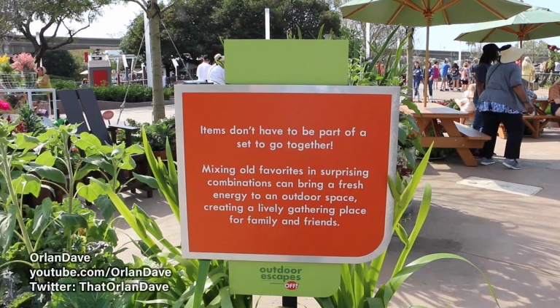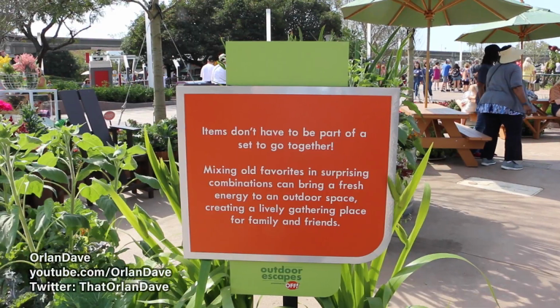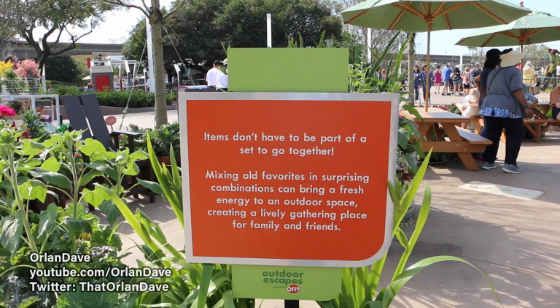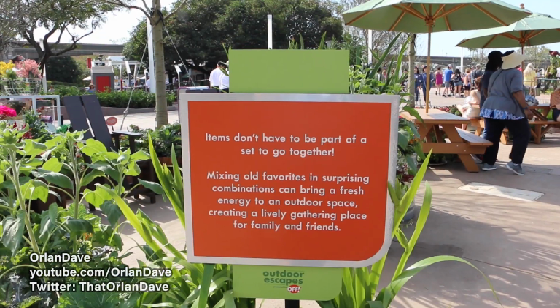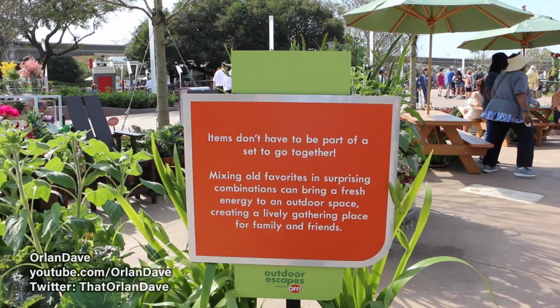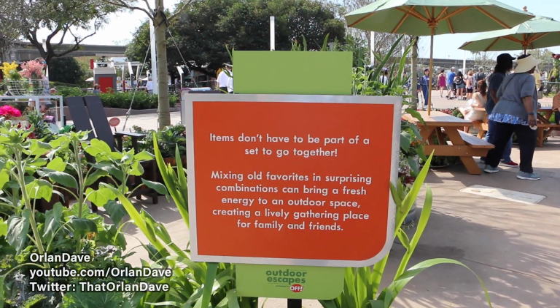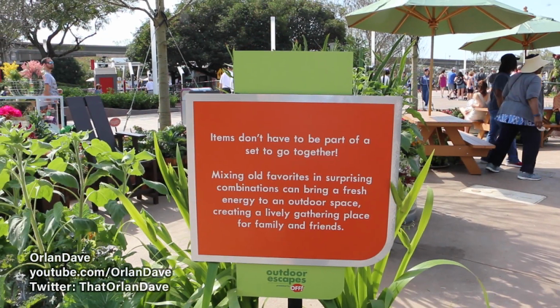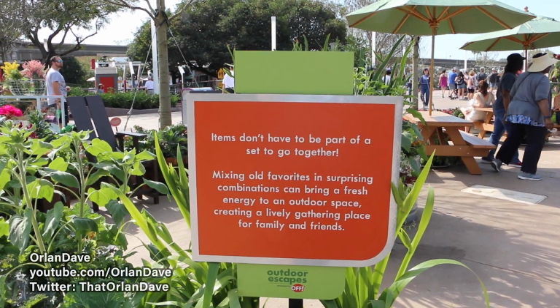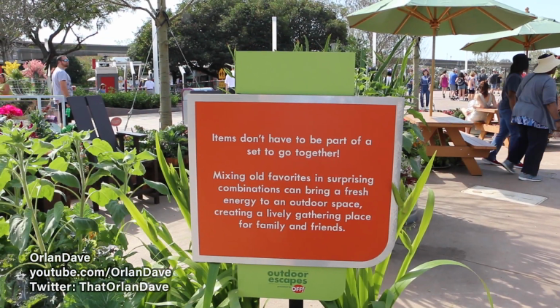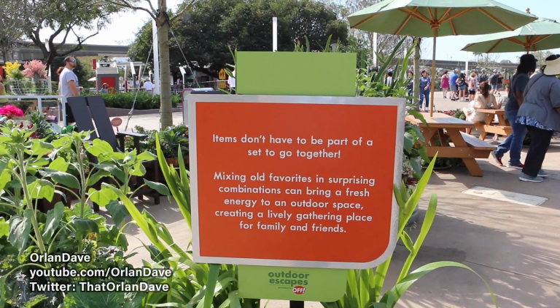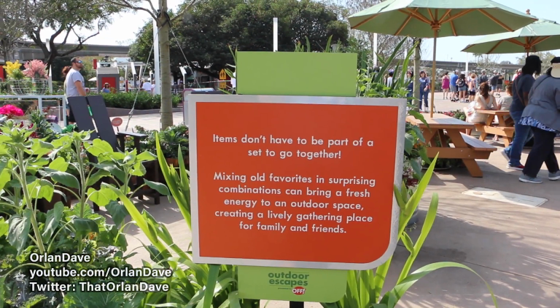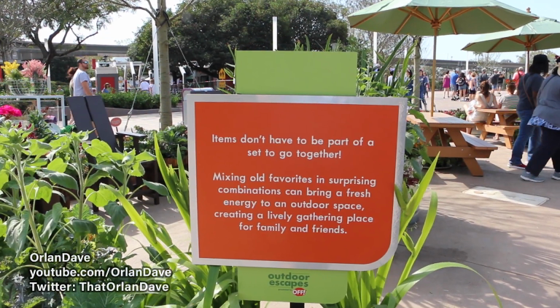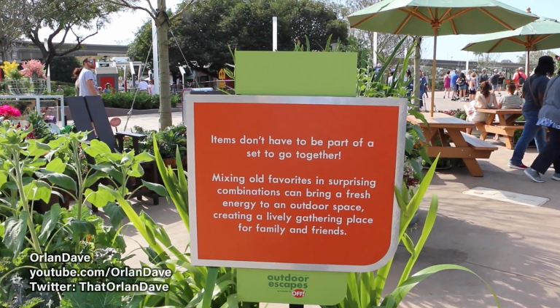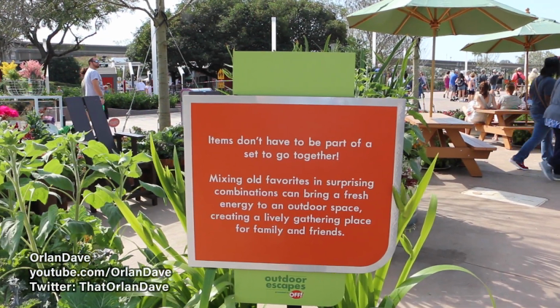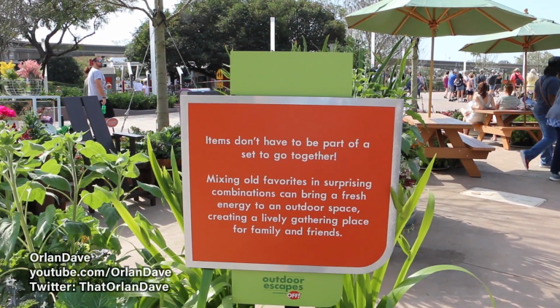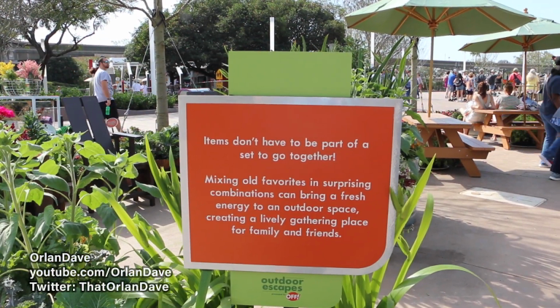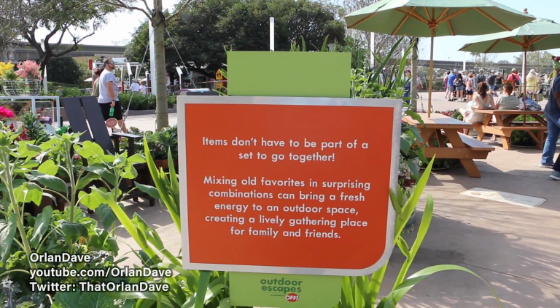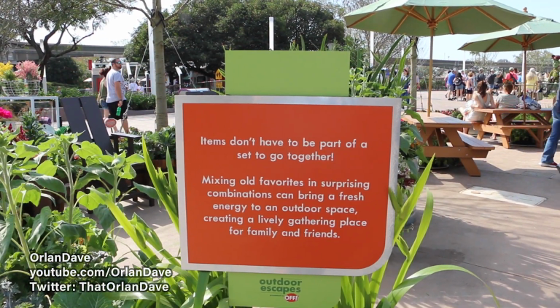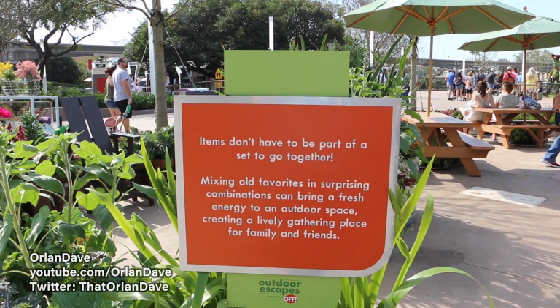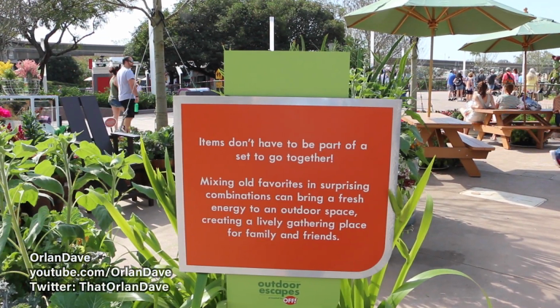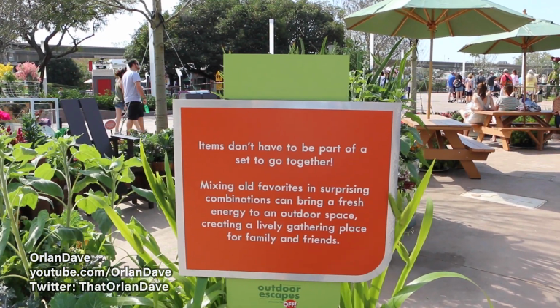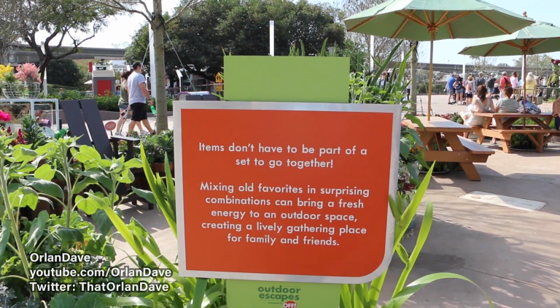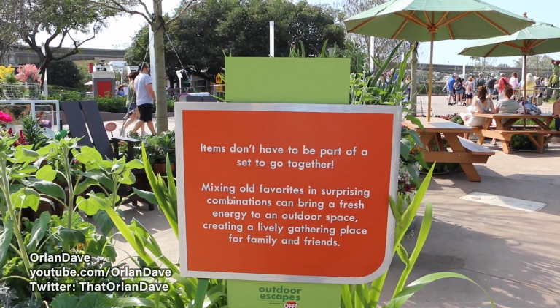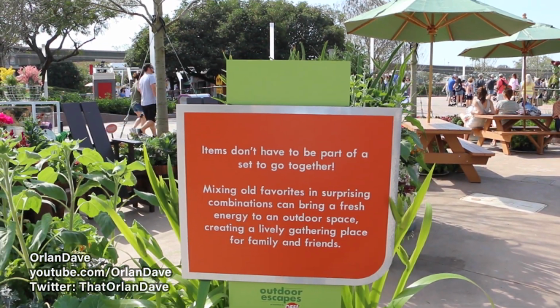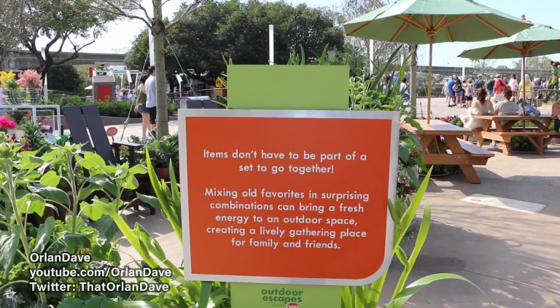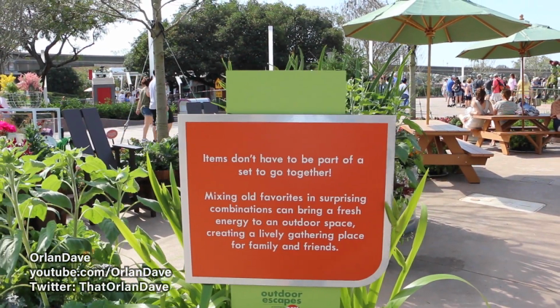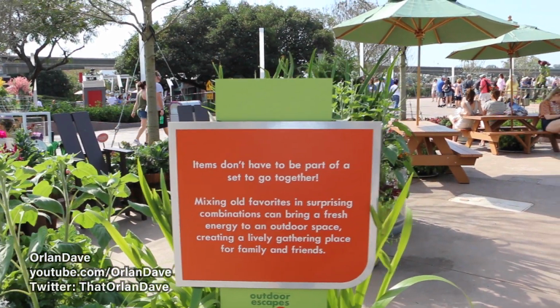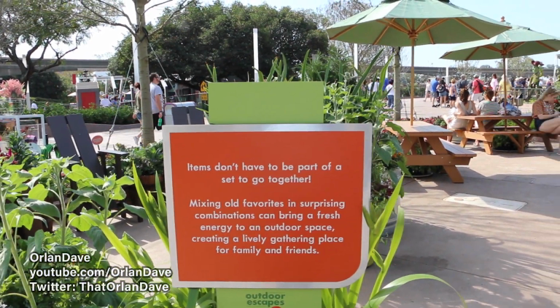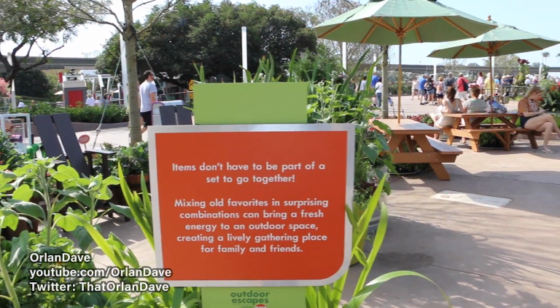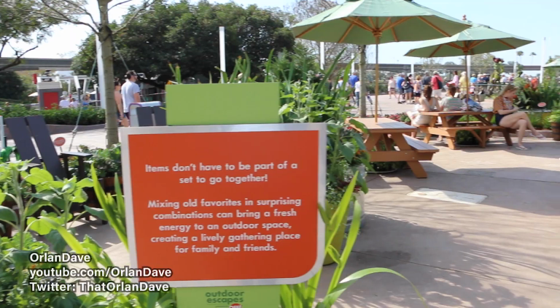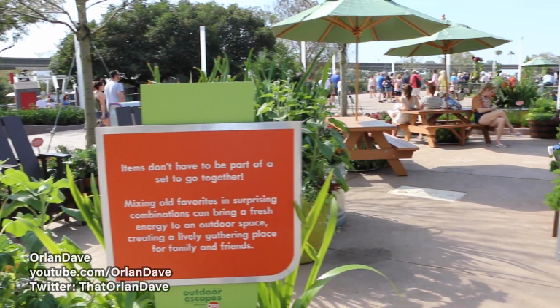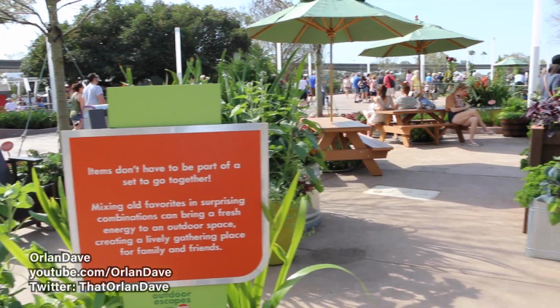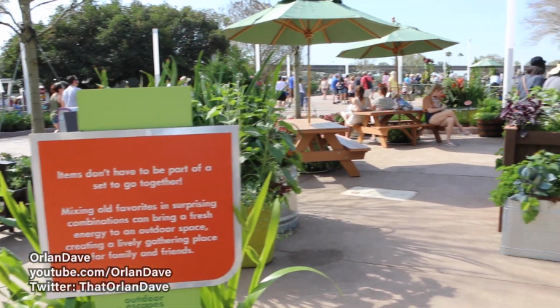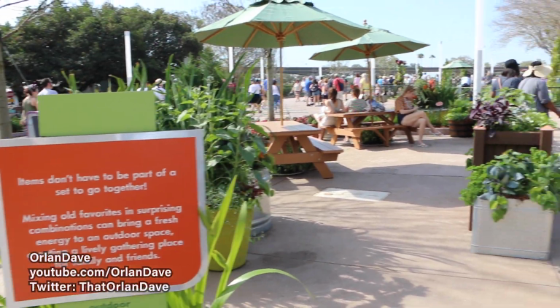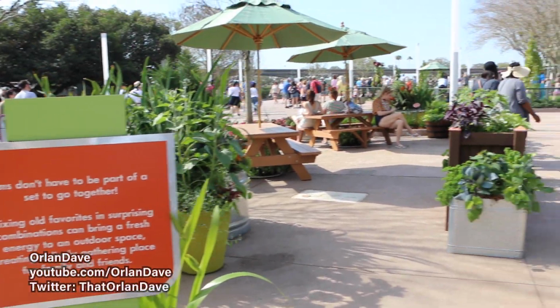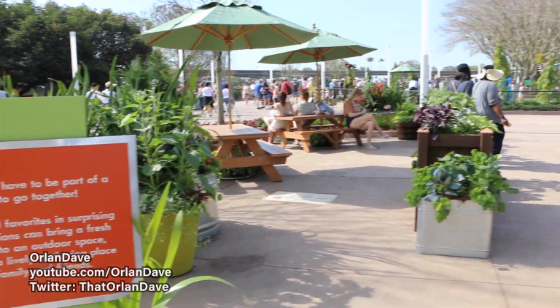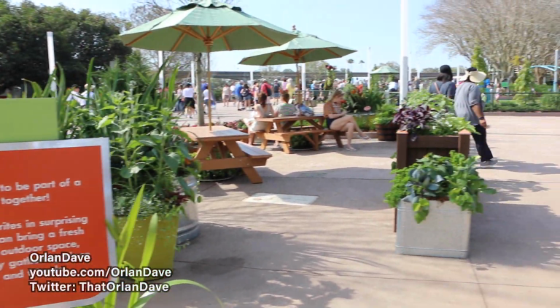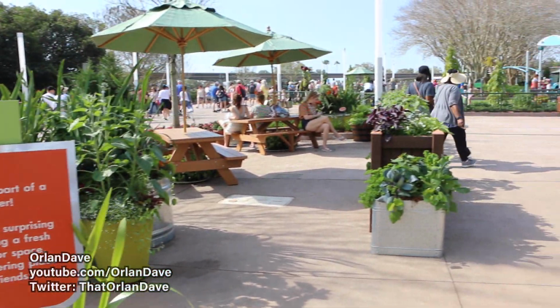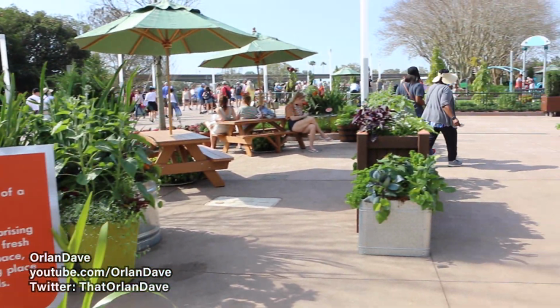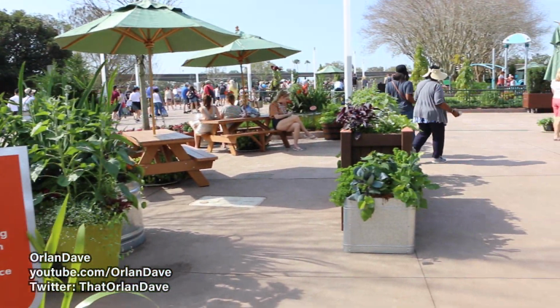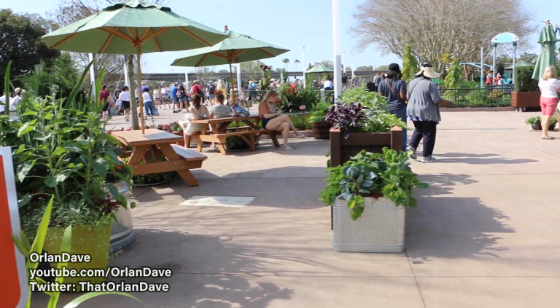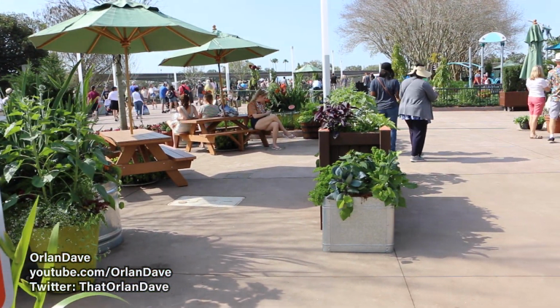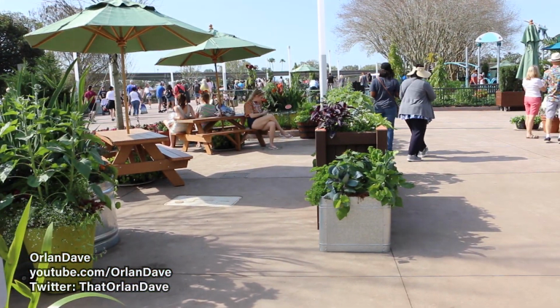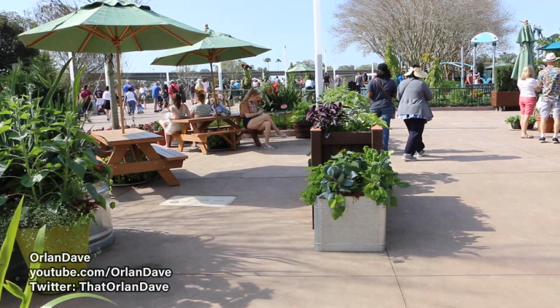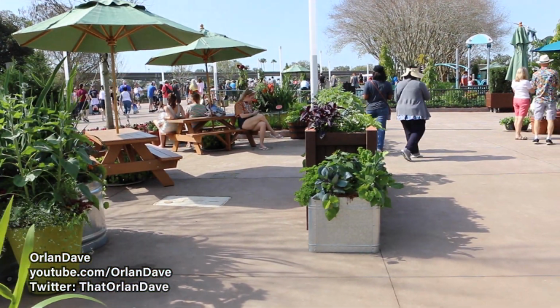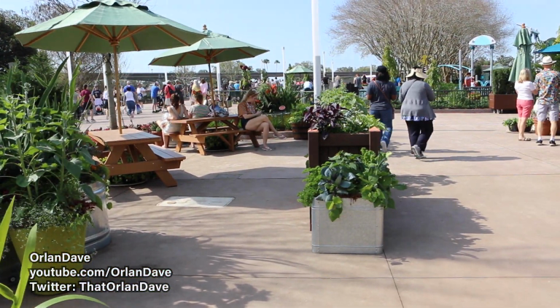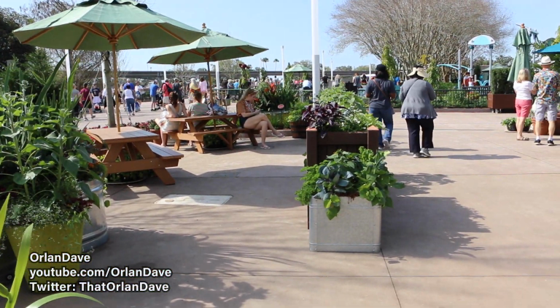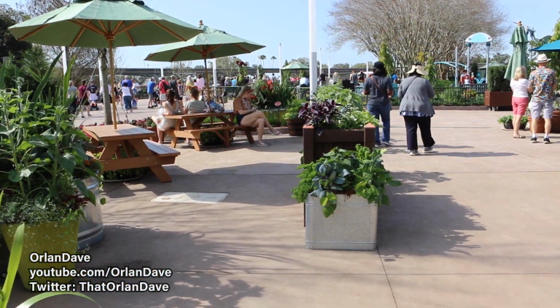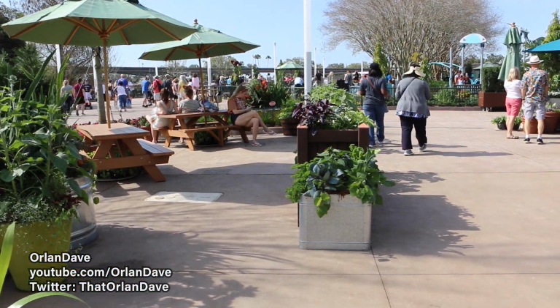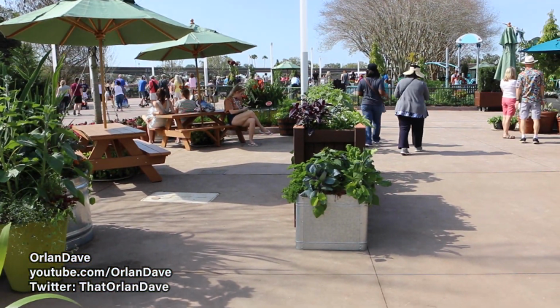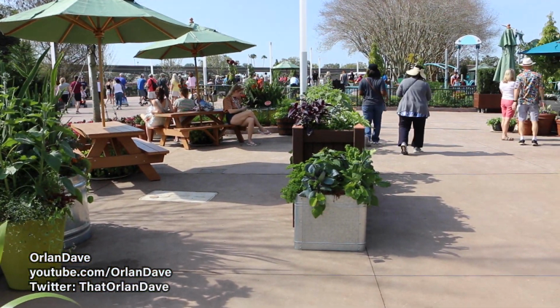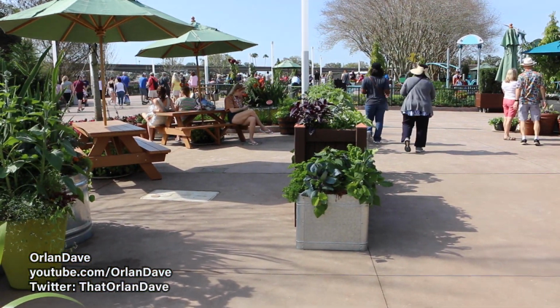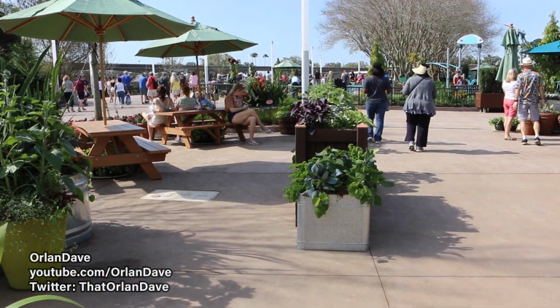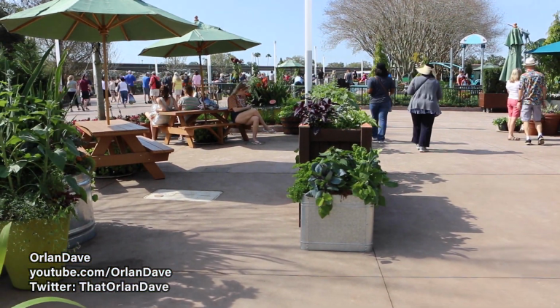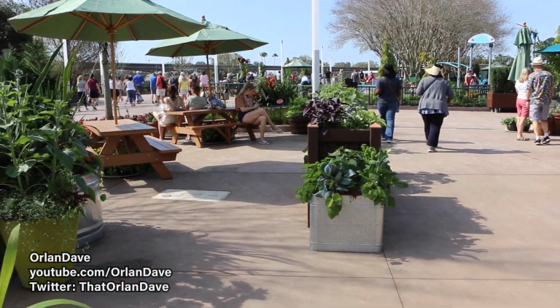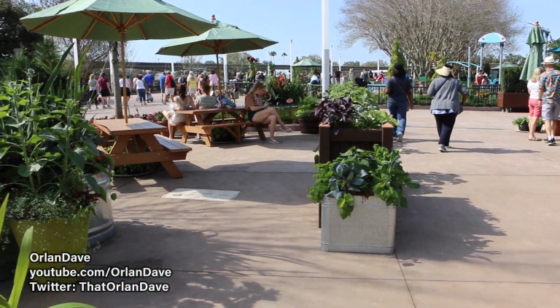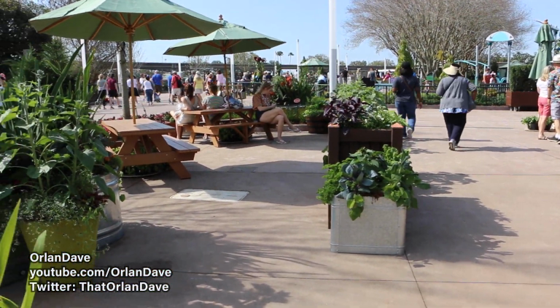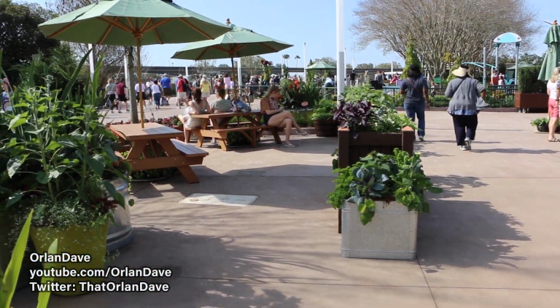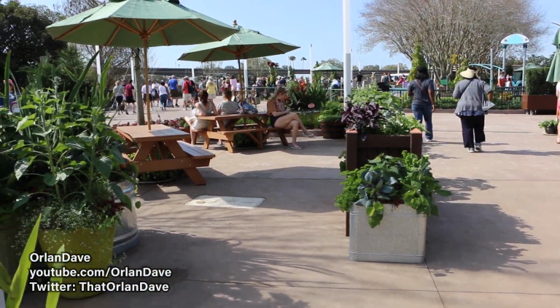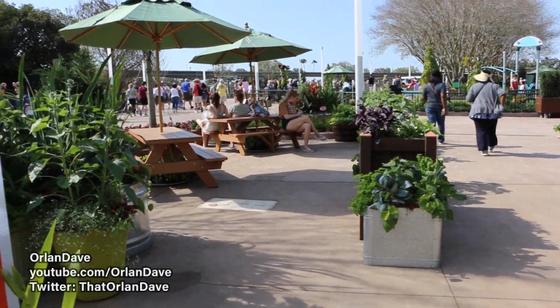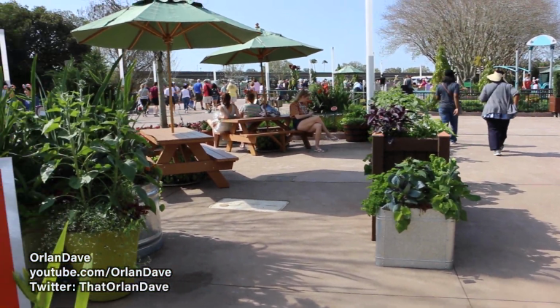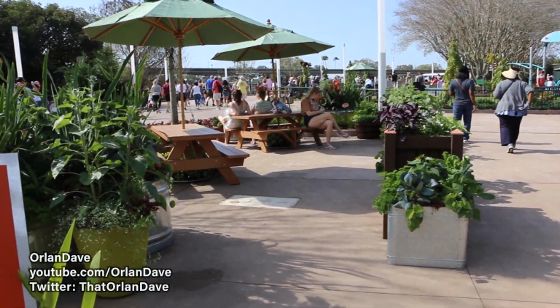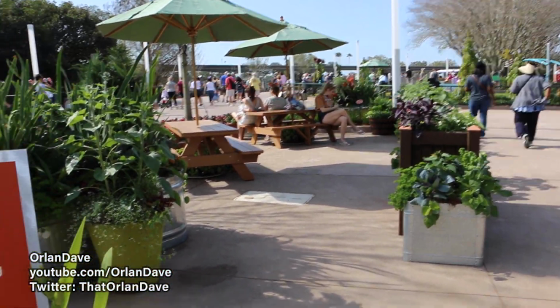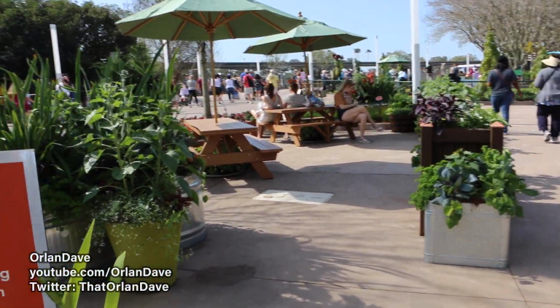Wise words — but items don't have to be part of a set to go together. You can mix and match. Buffet style.